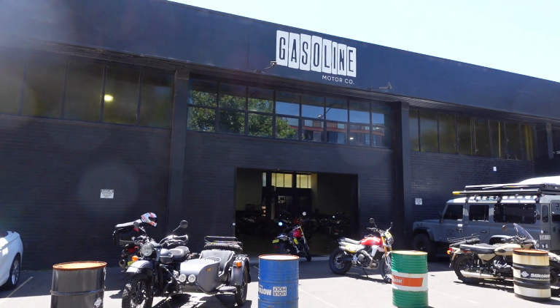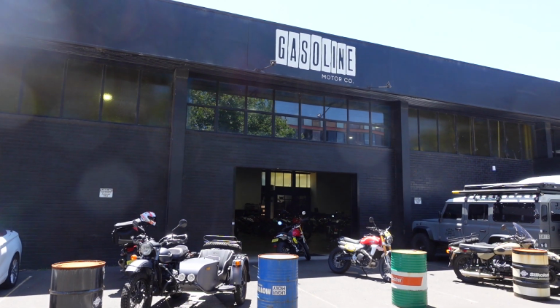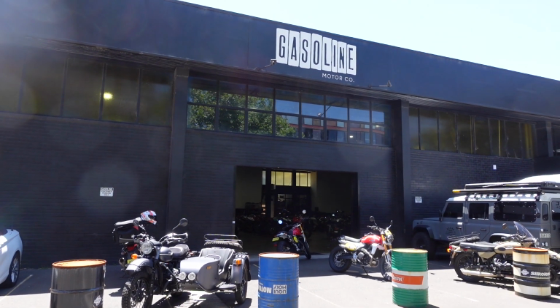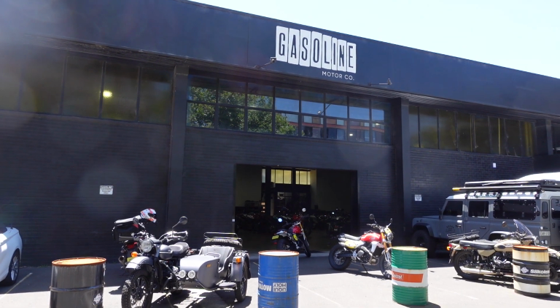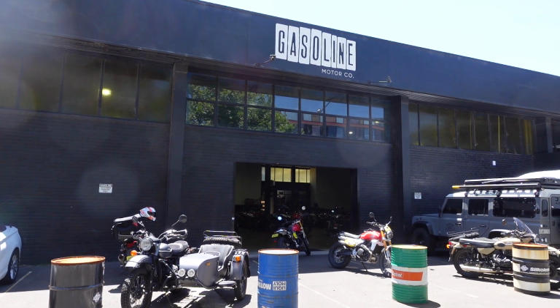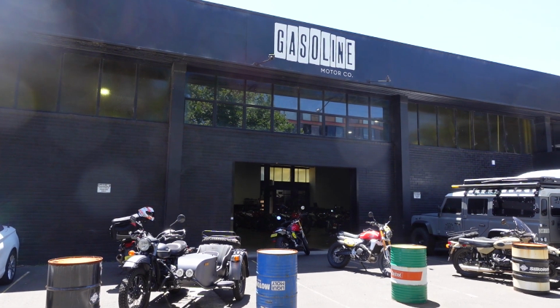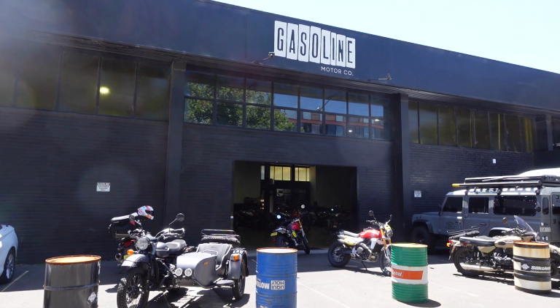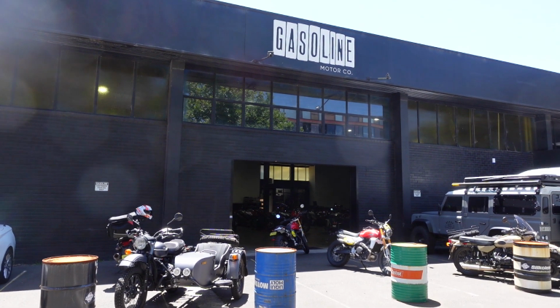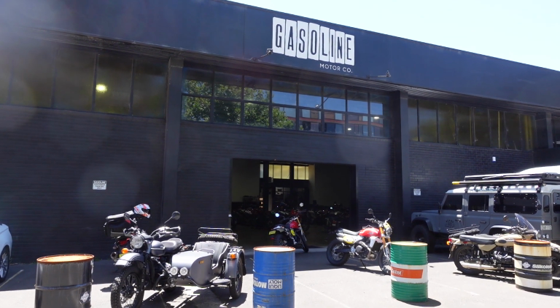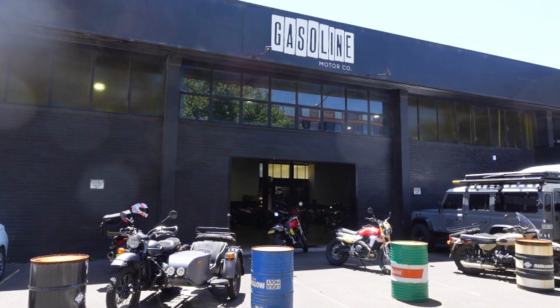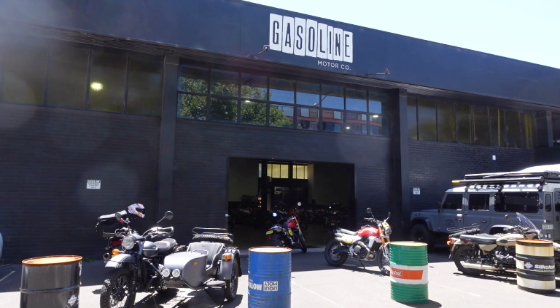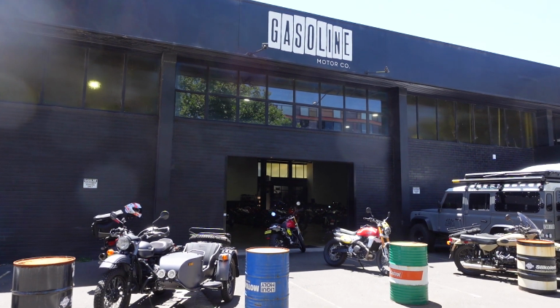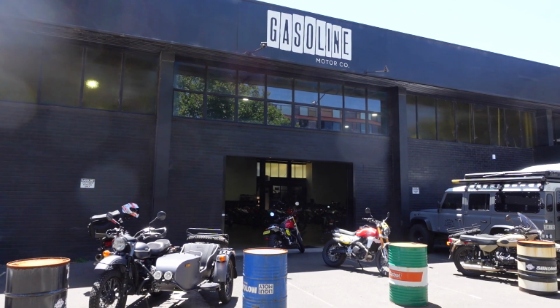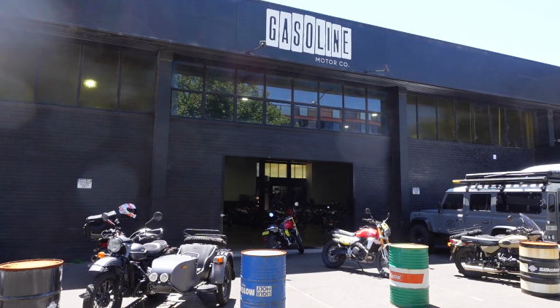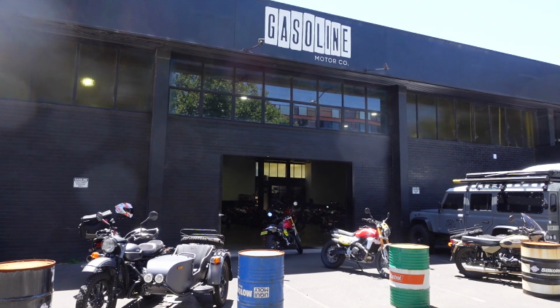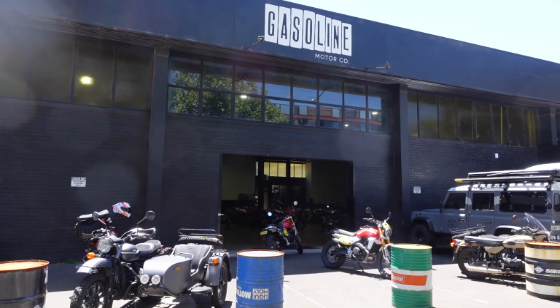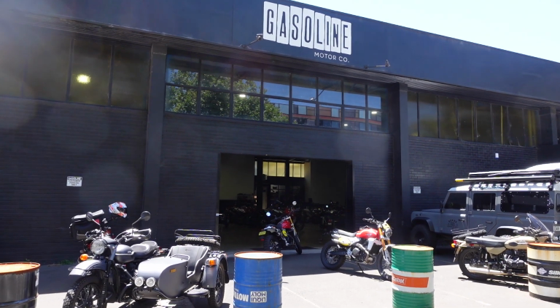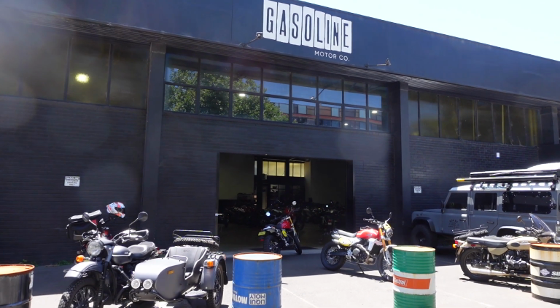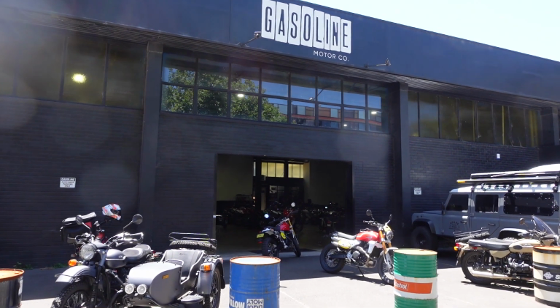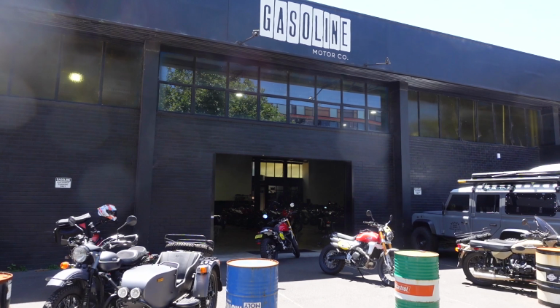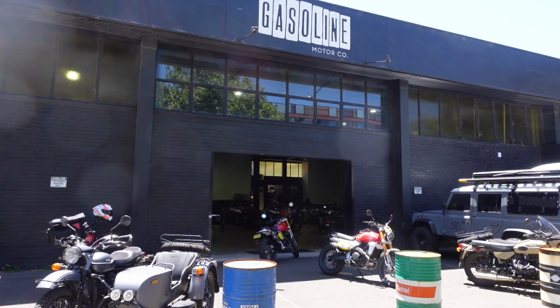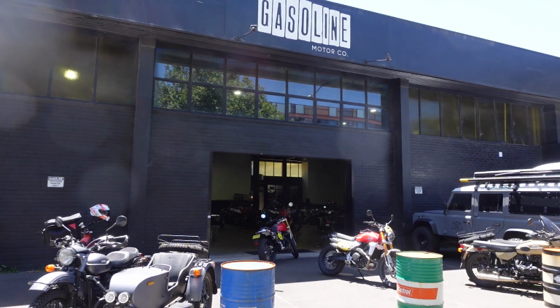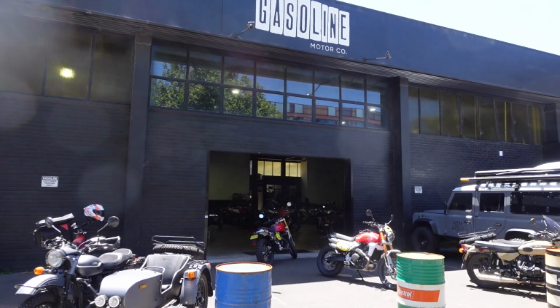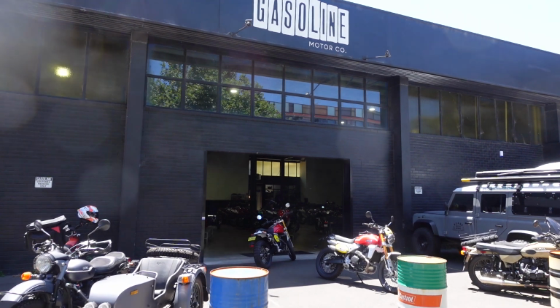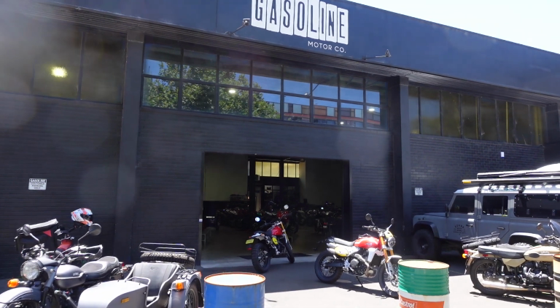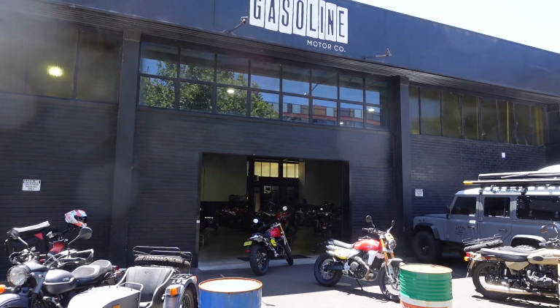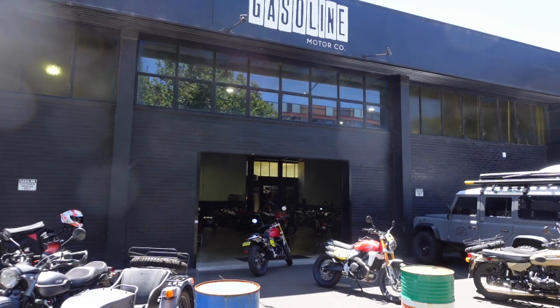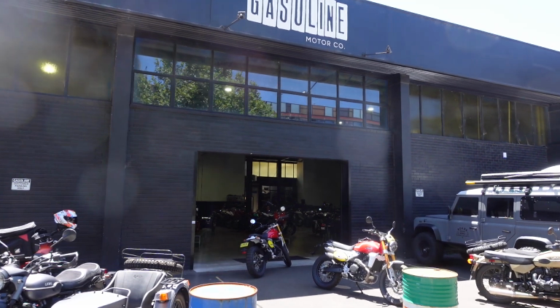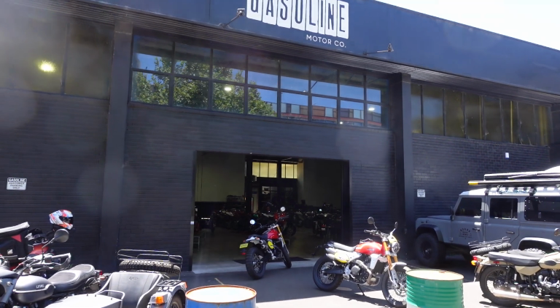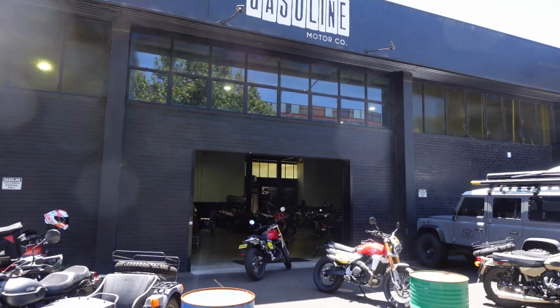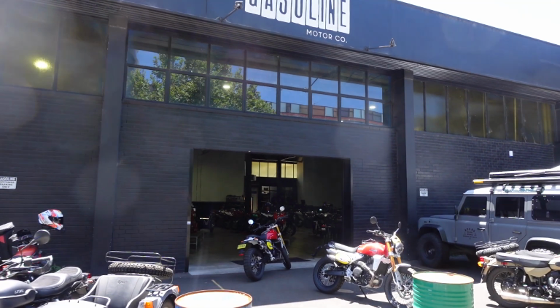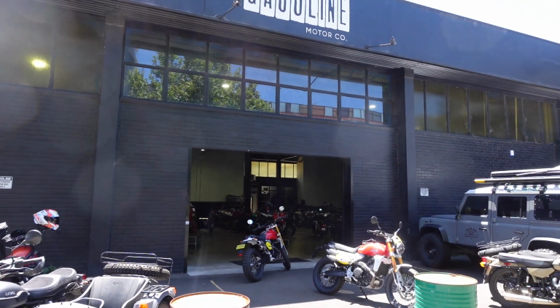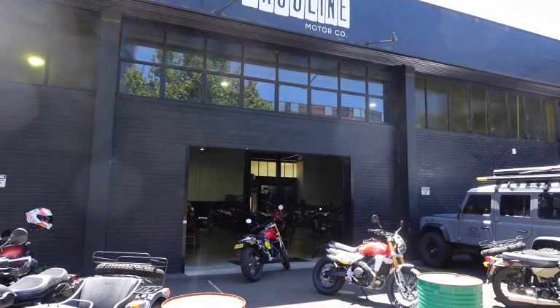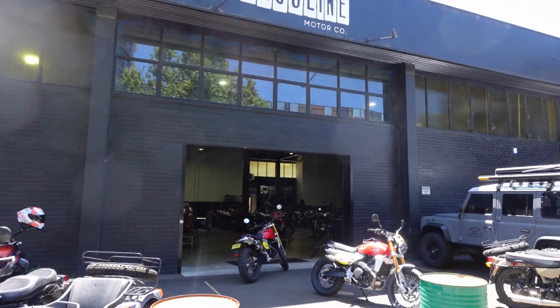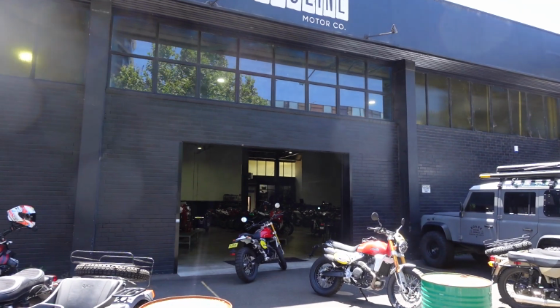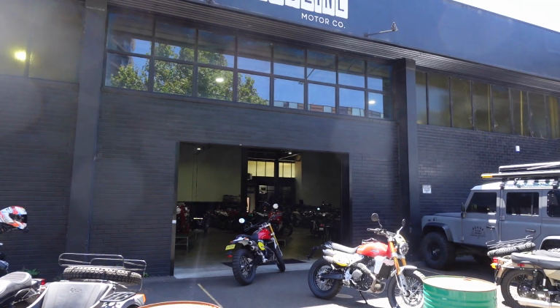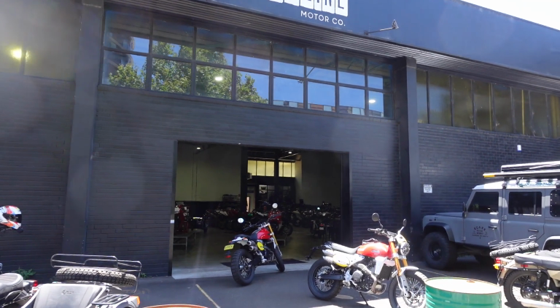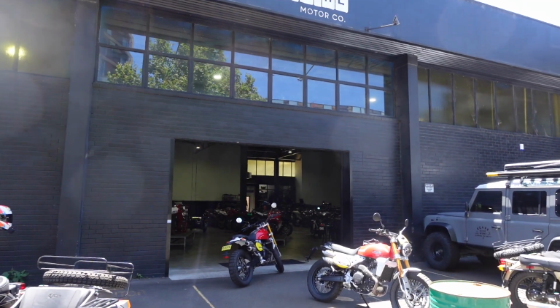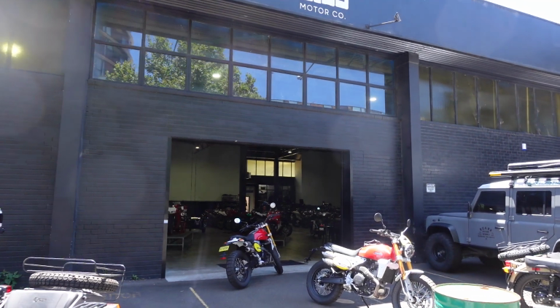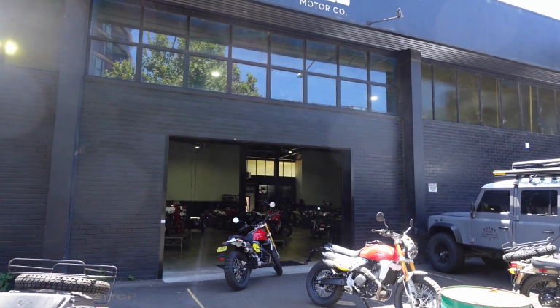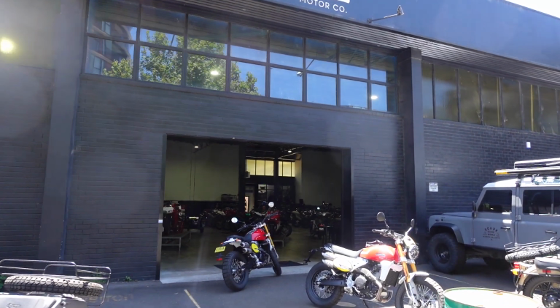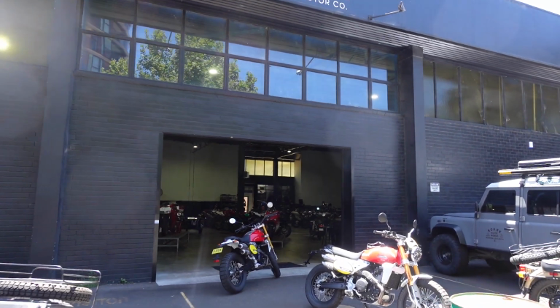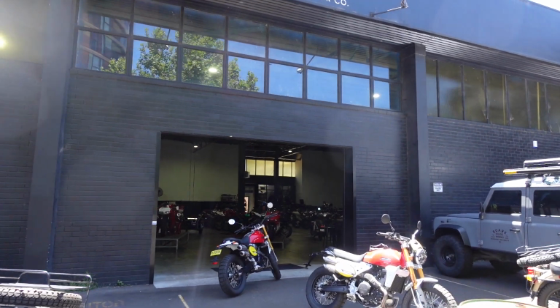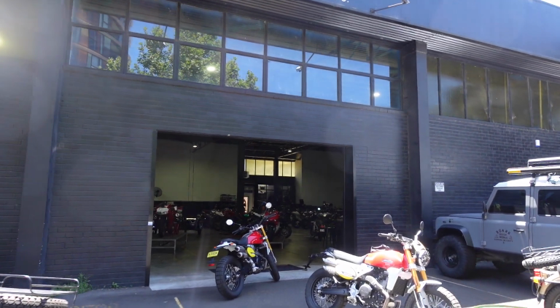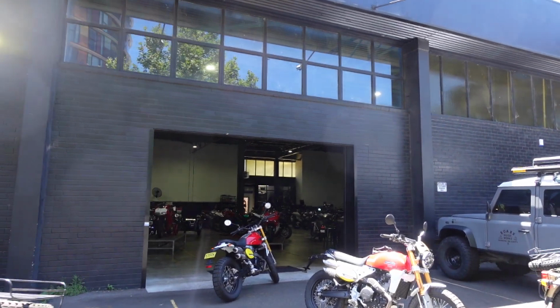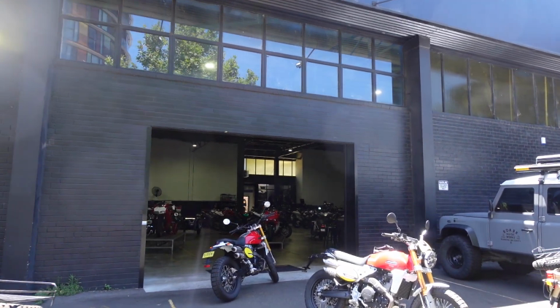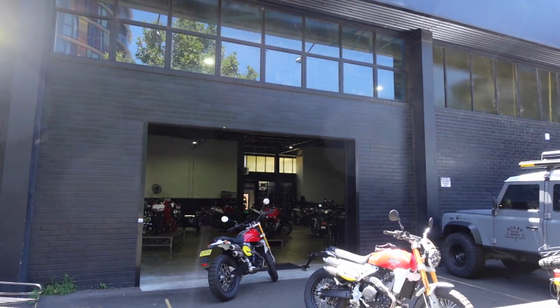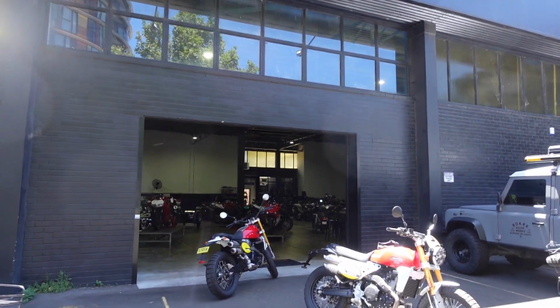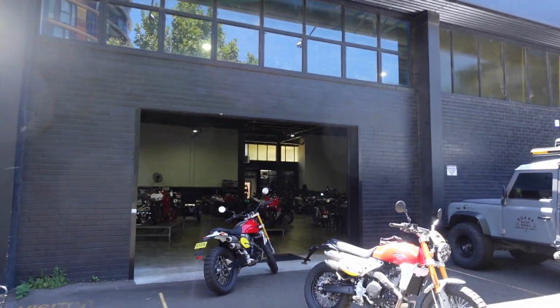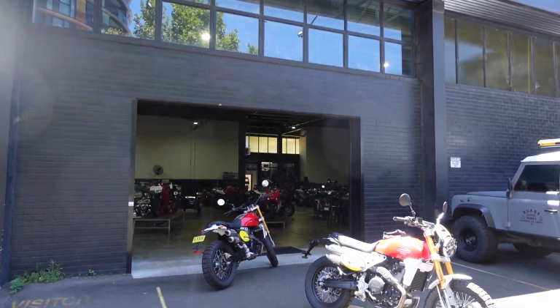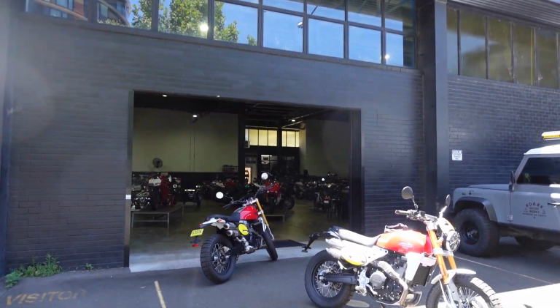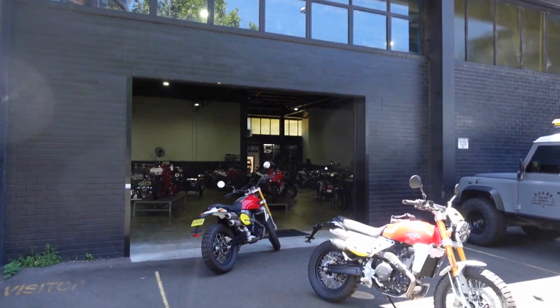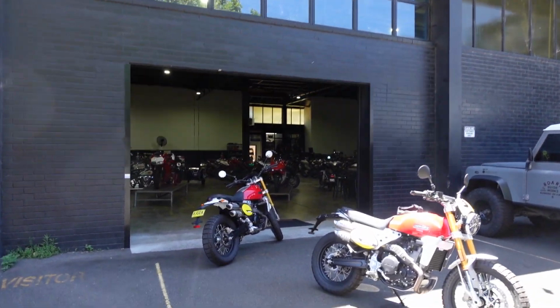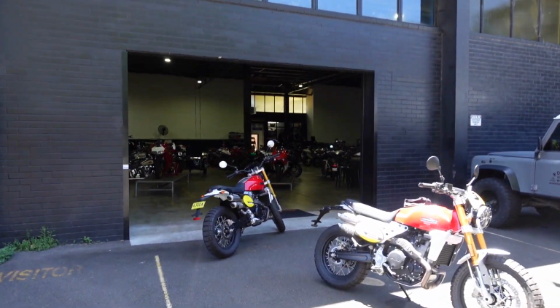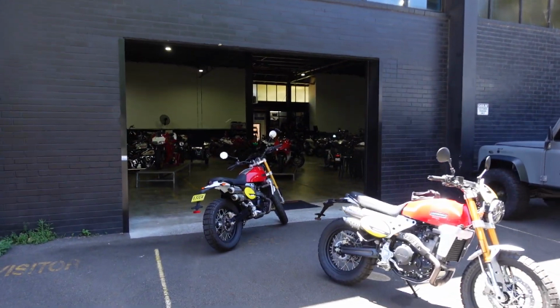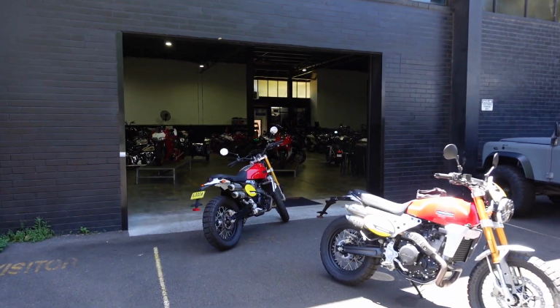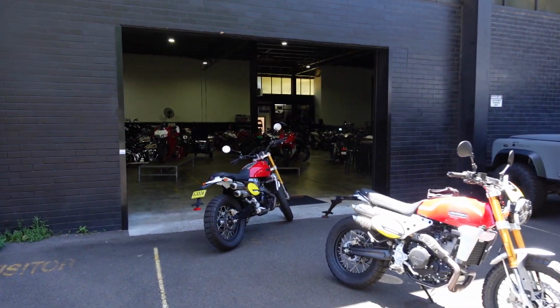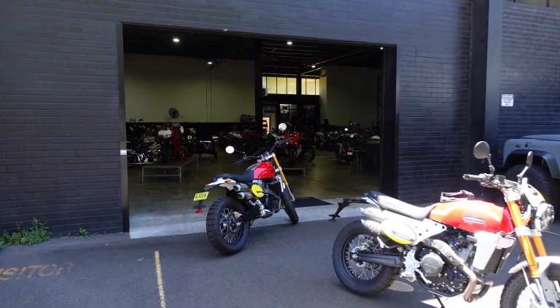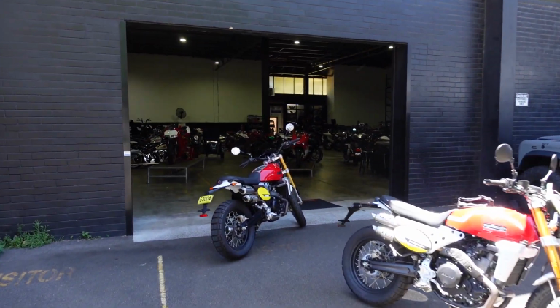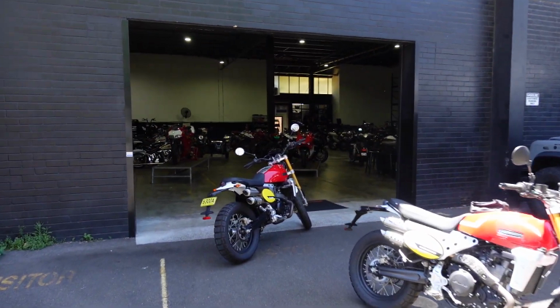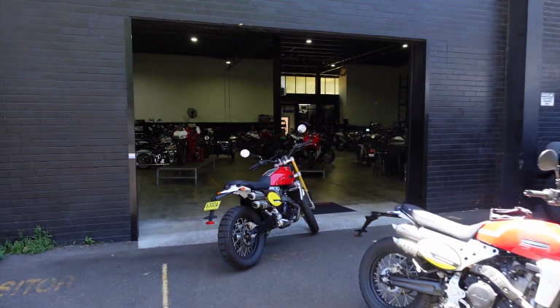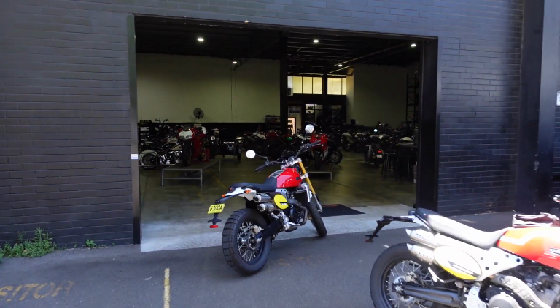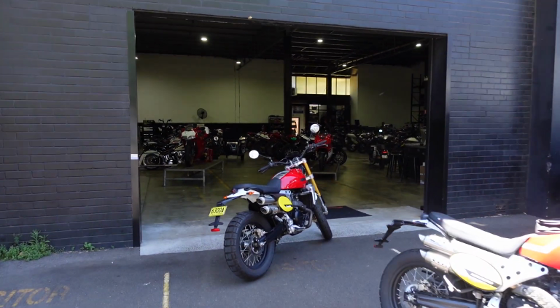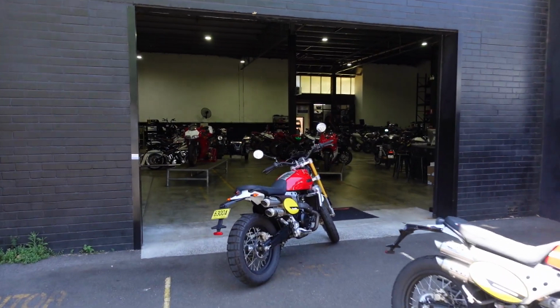A big shout out to Jason and the team at Gasoline Motor Co. They're located at 1047 Bourke Street, Waterloo. Go check out their store — it's absolutely amazing.